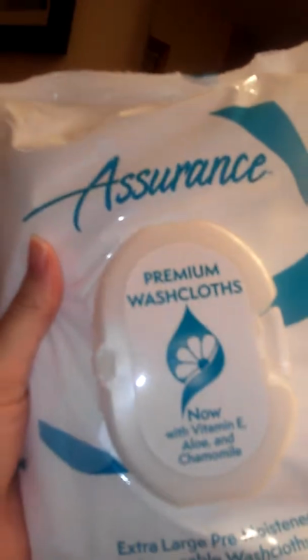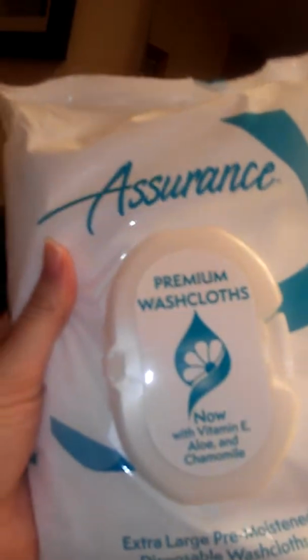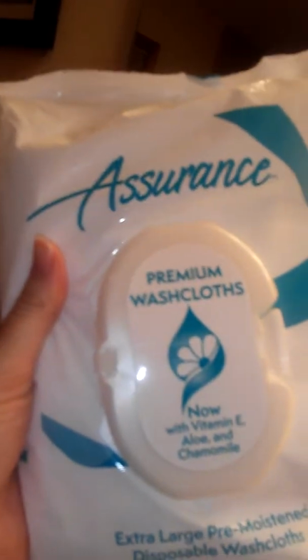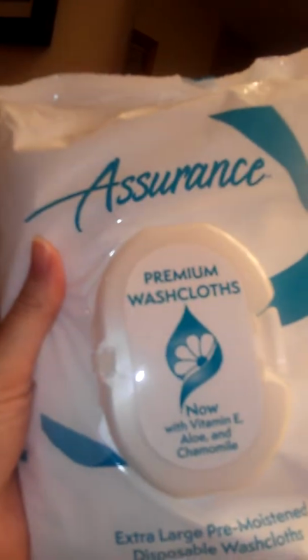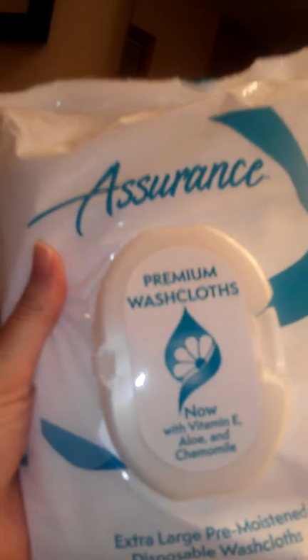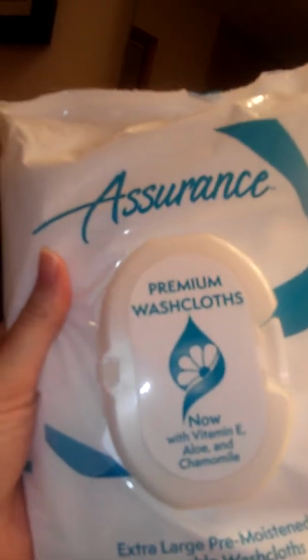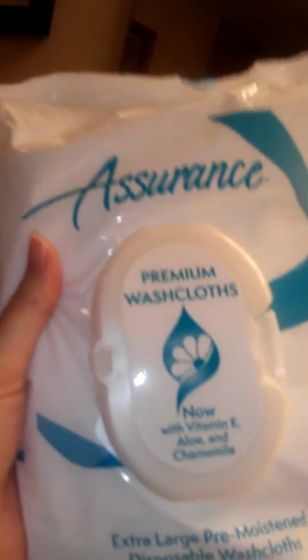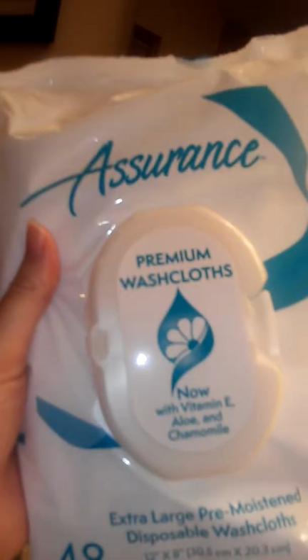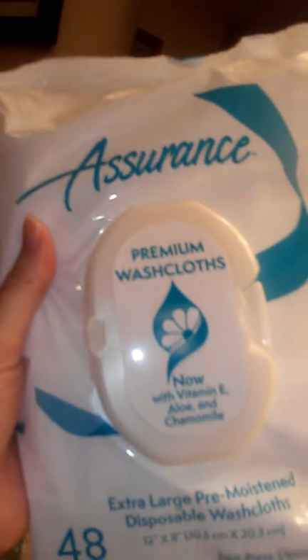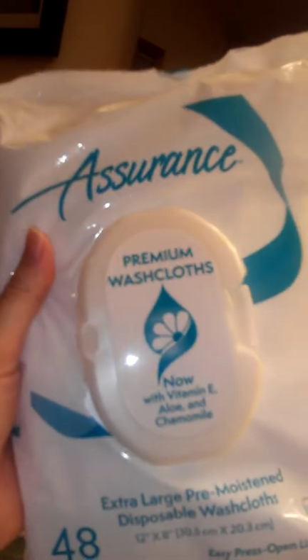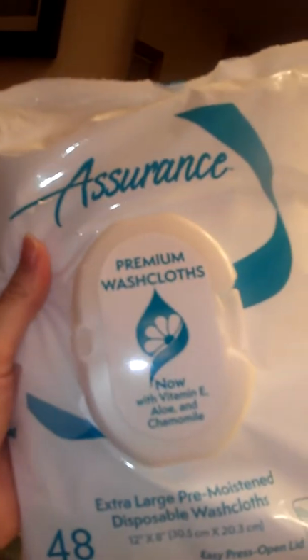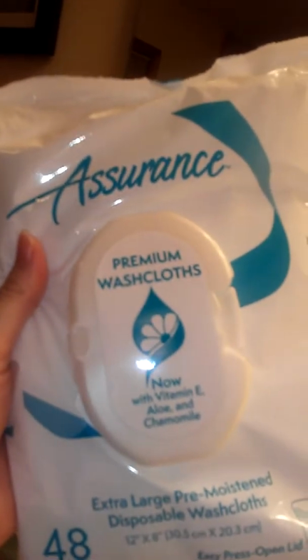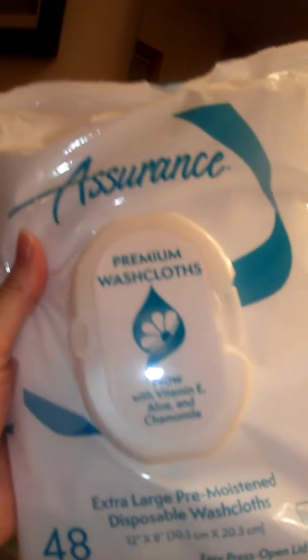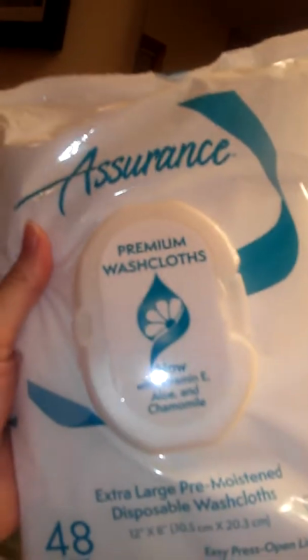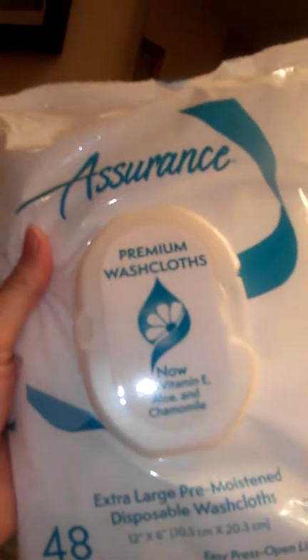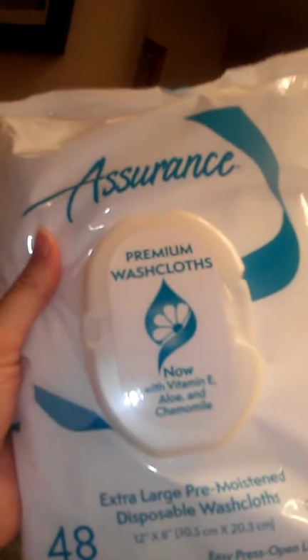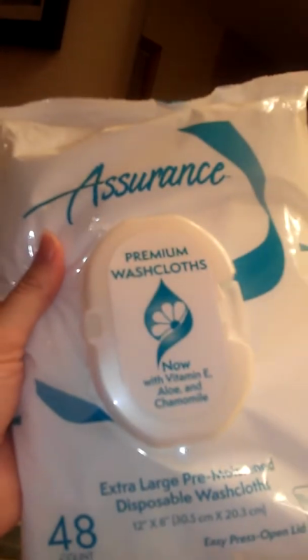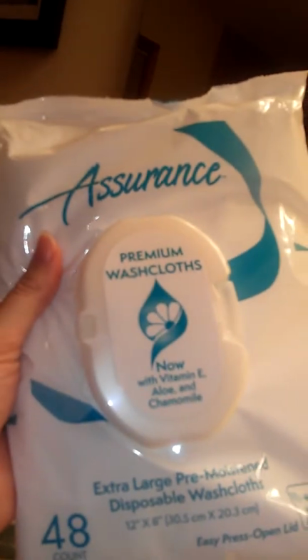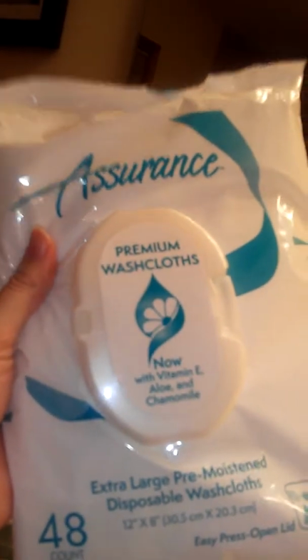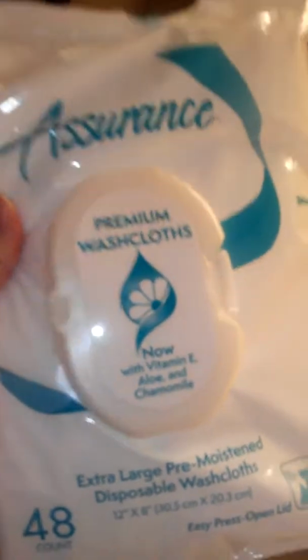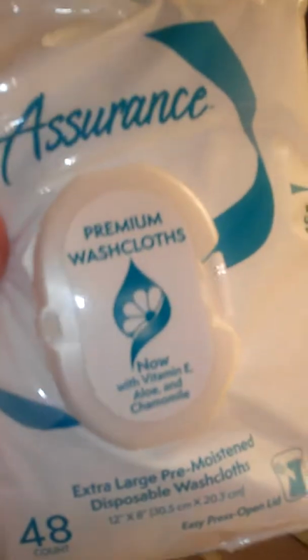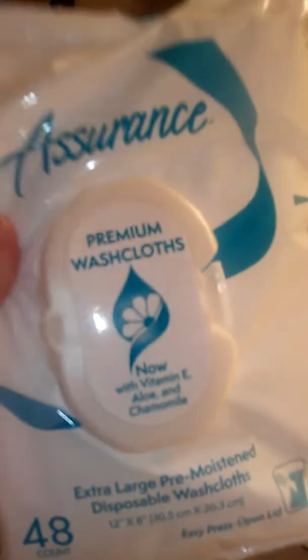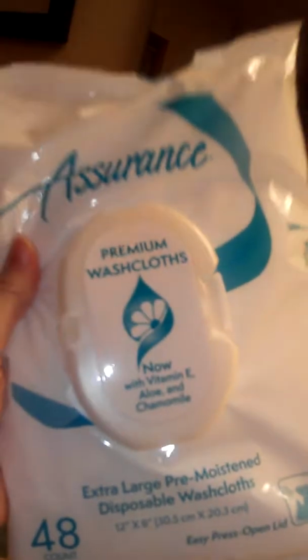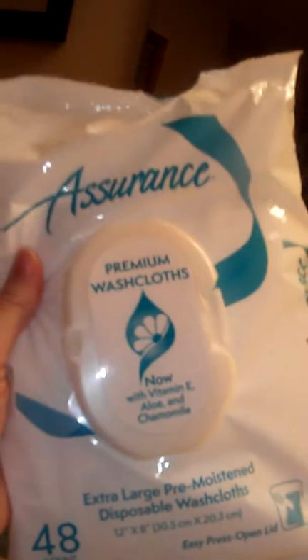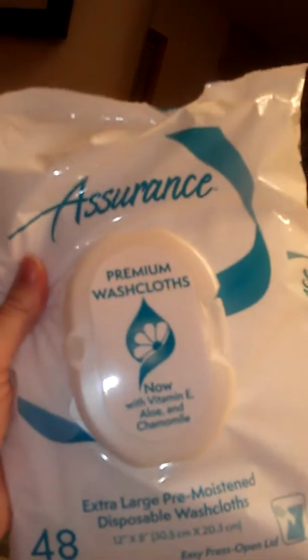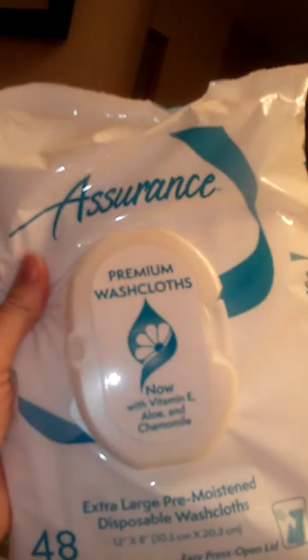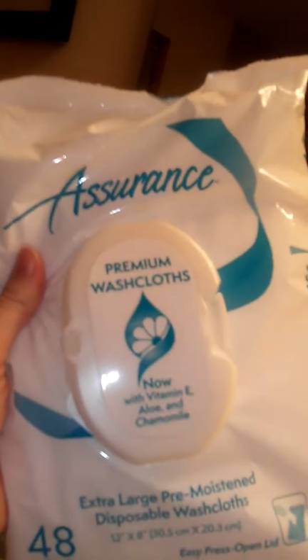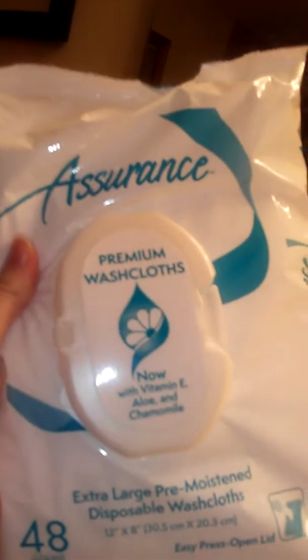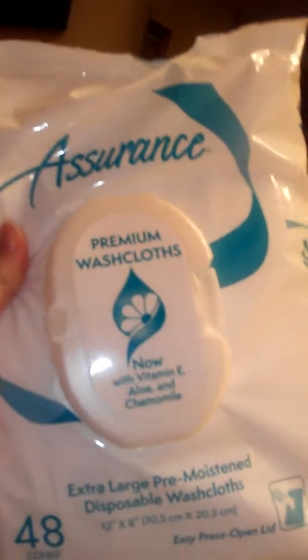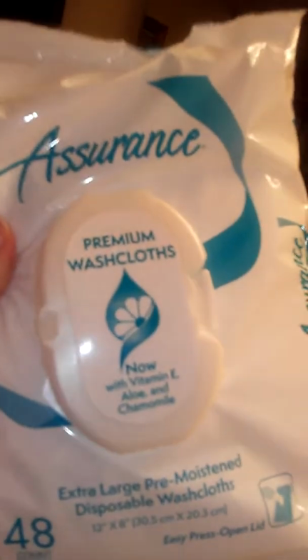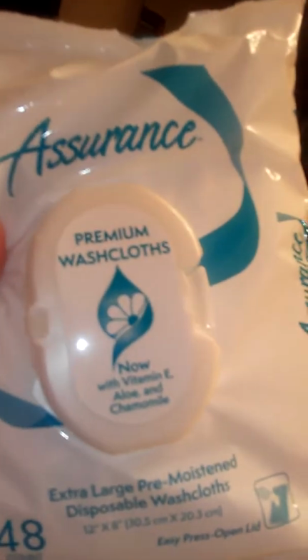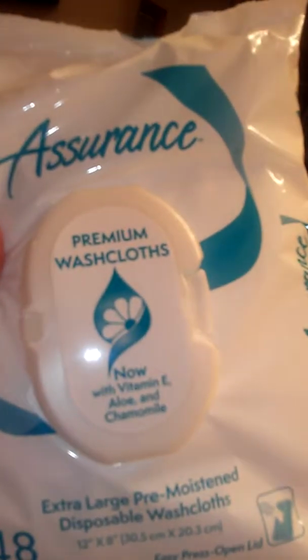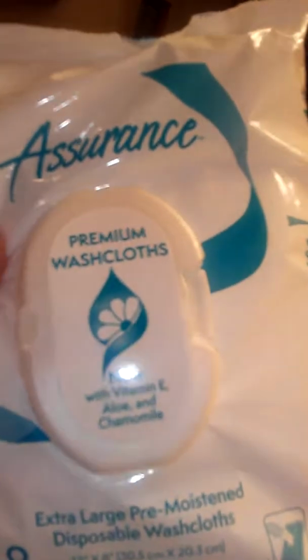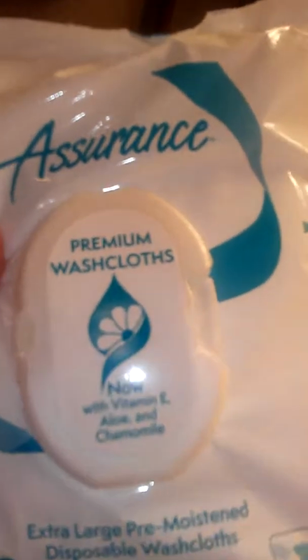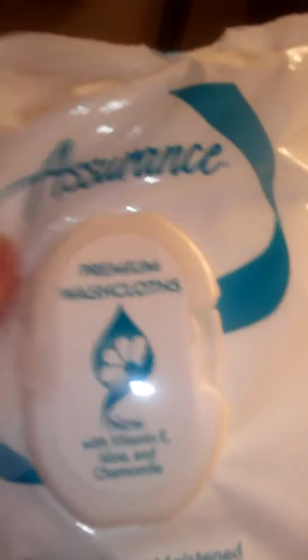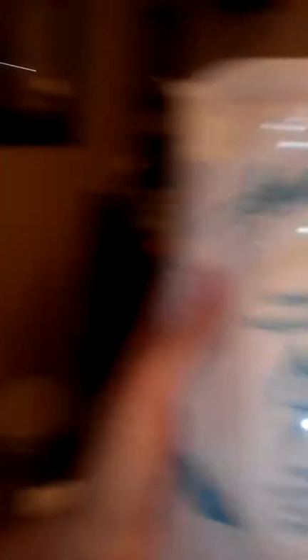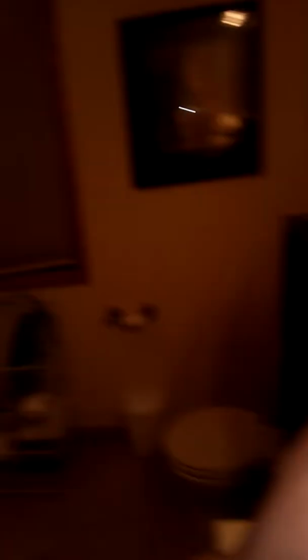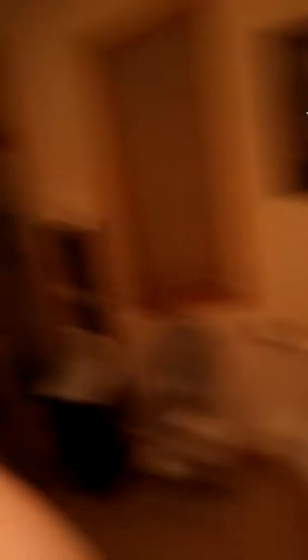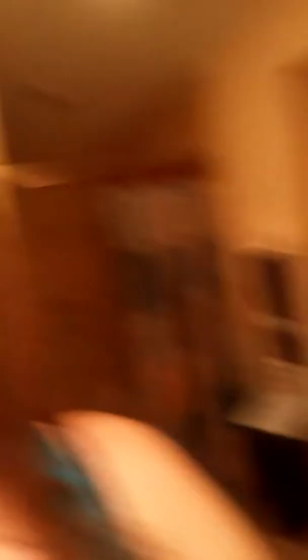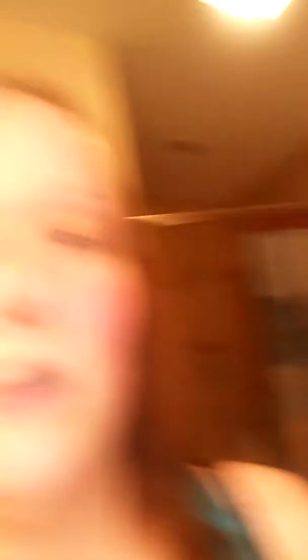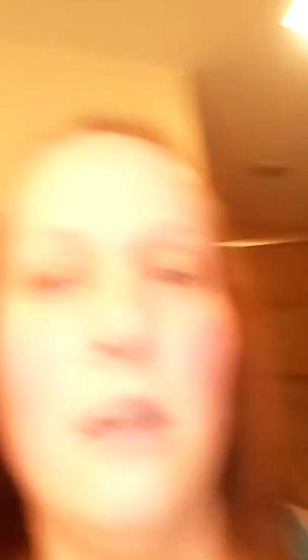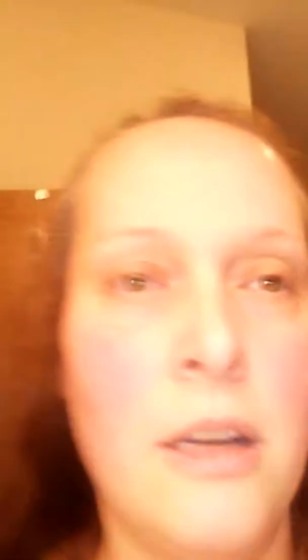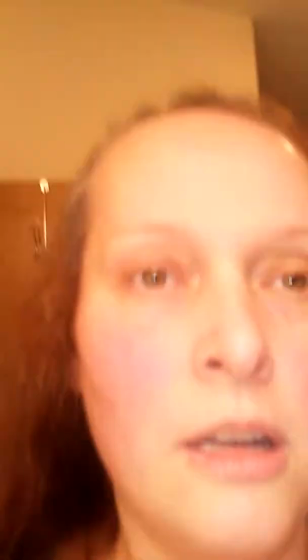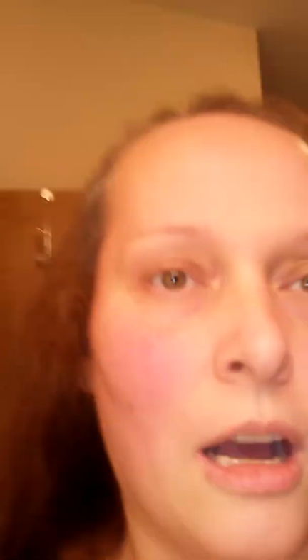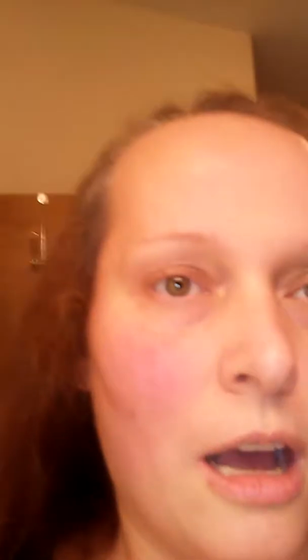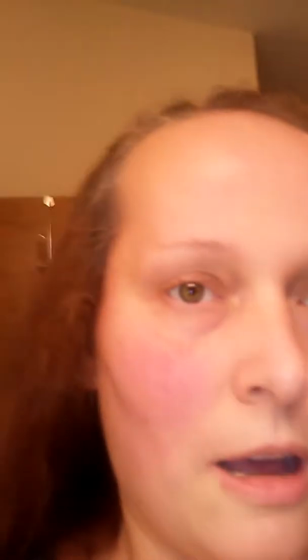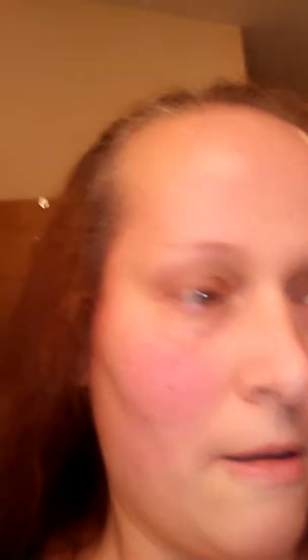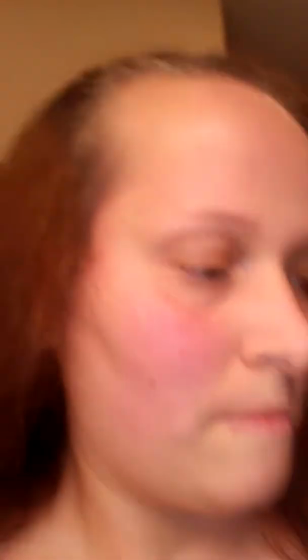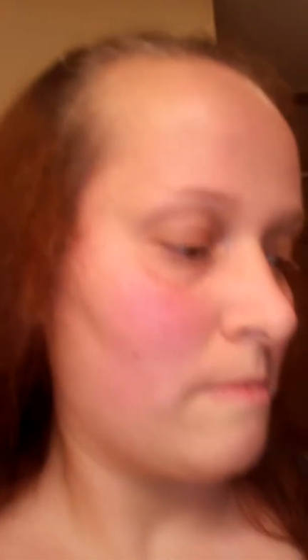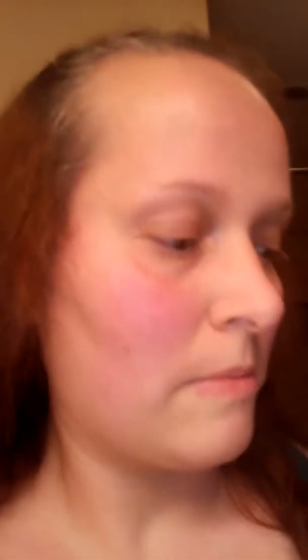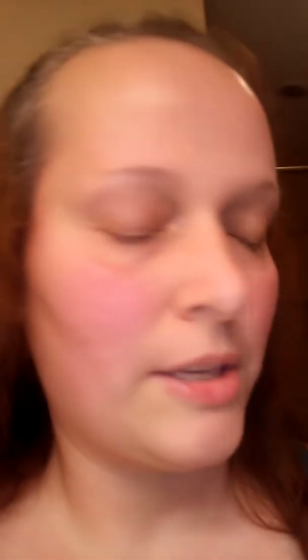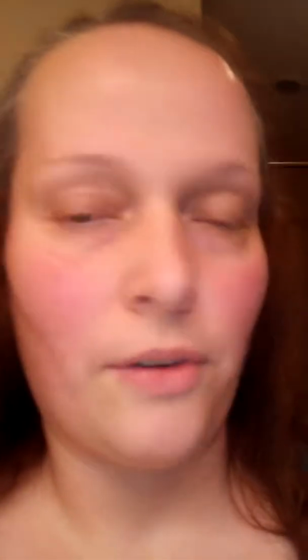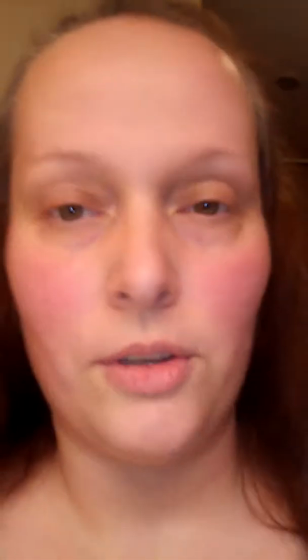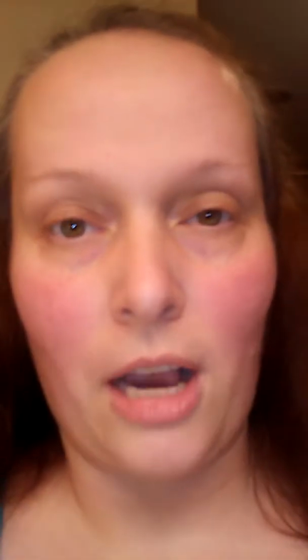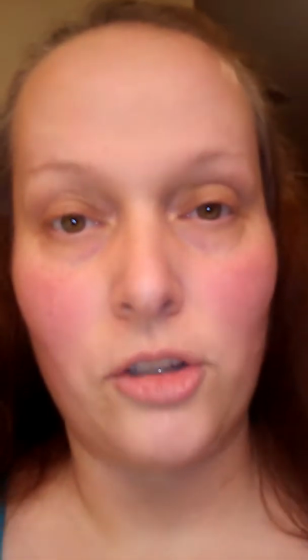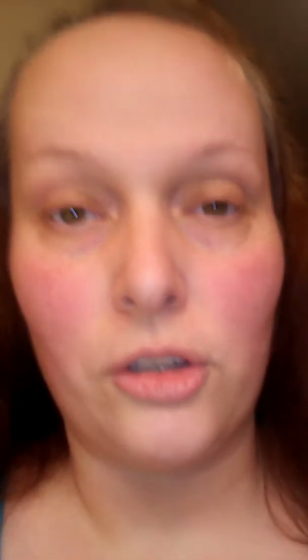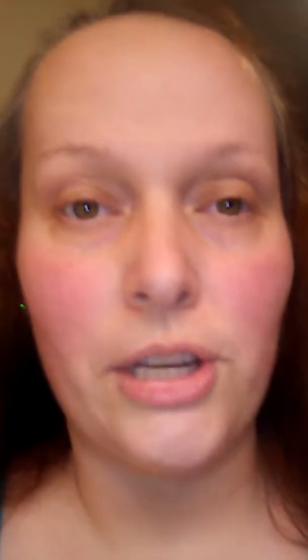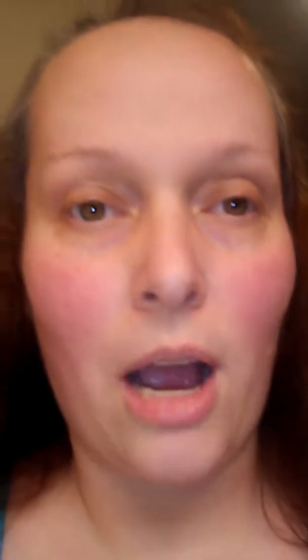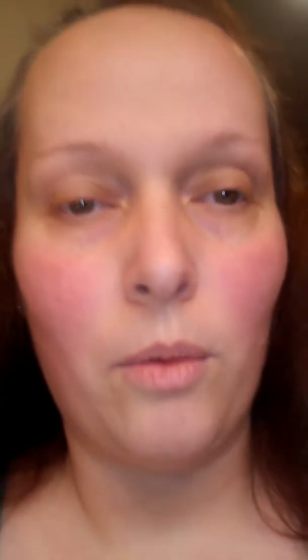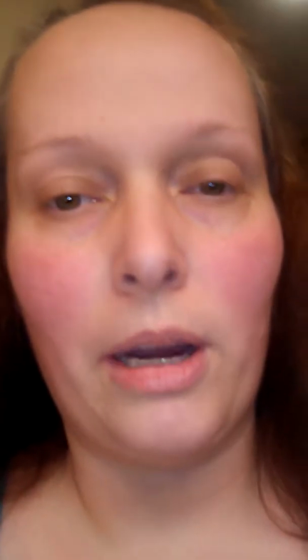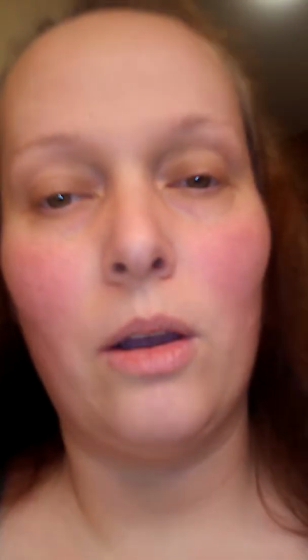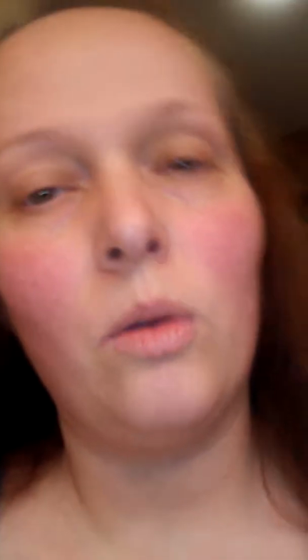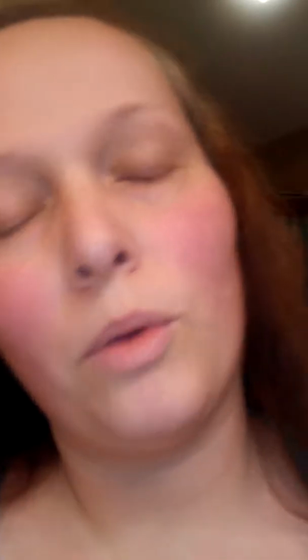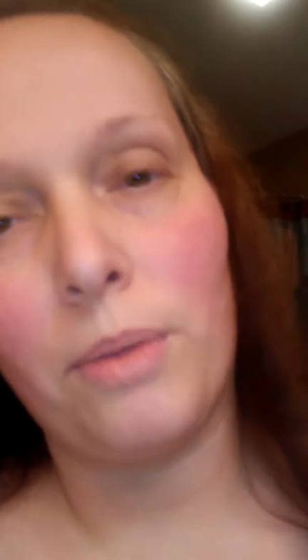So here's what I've found. First of all, these wipes — I really like them for days that you just absolutely can't shower.